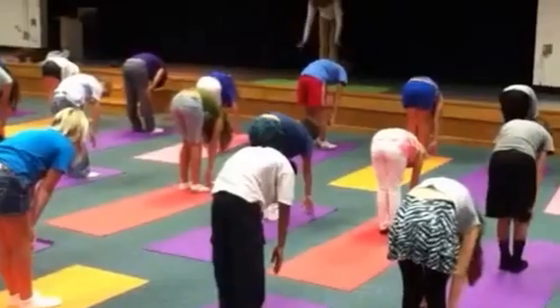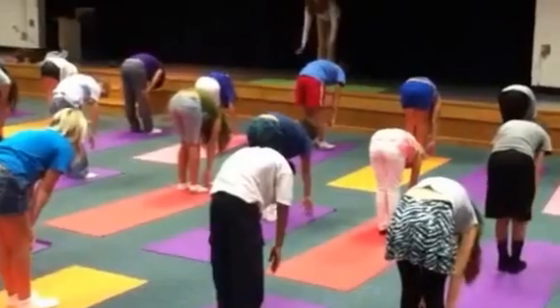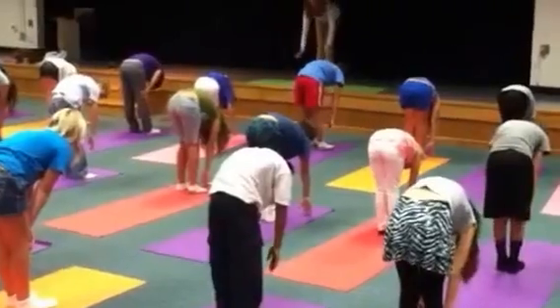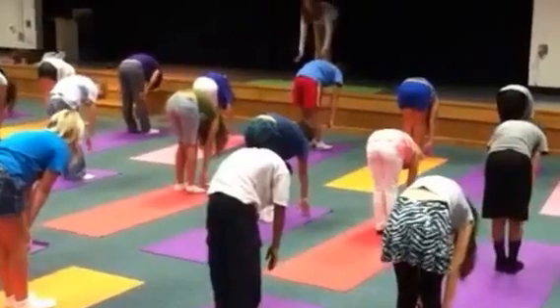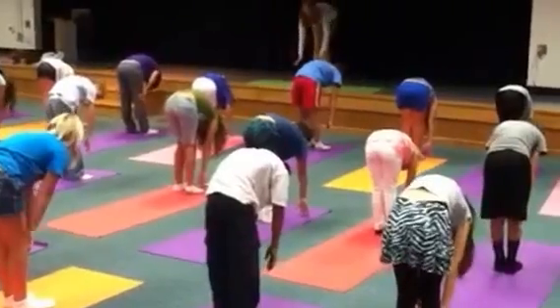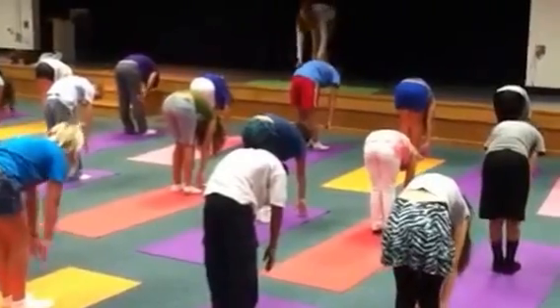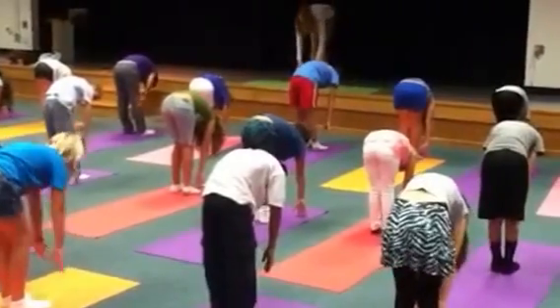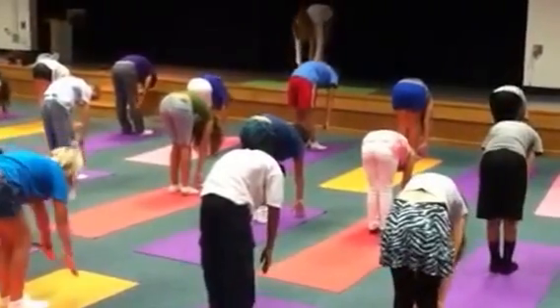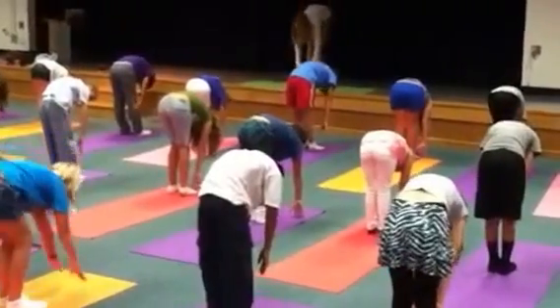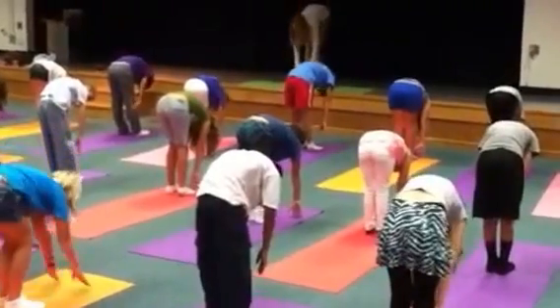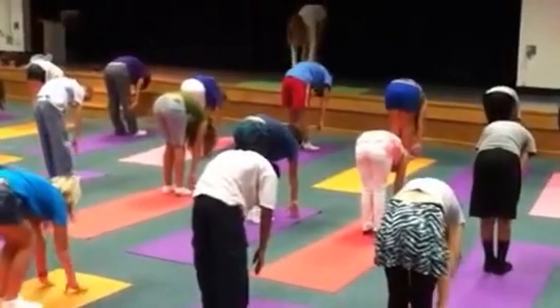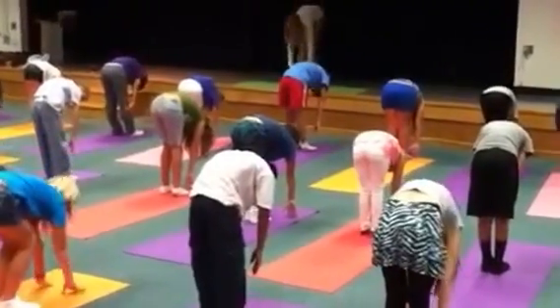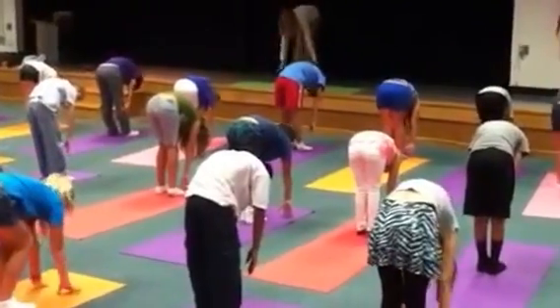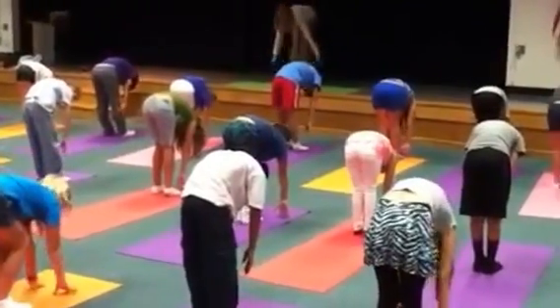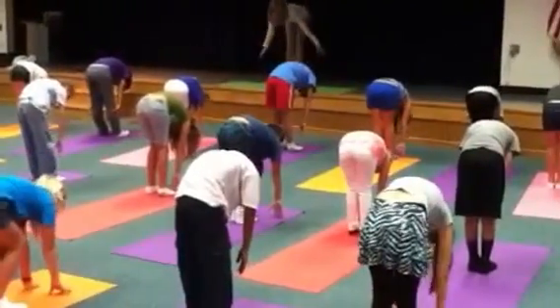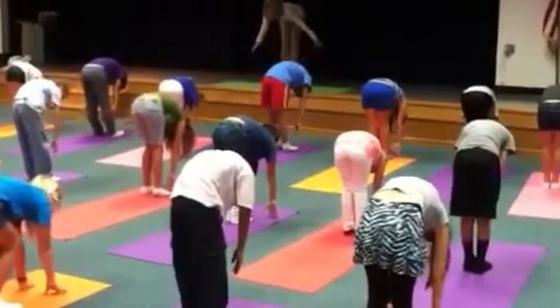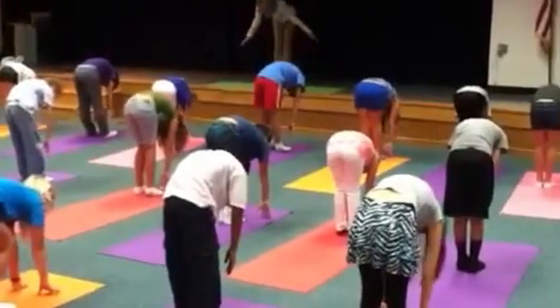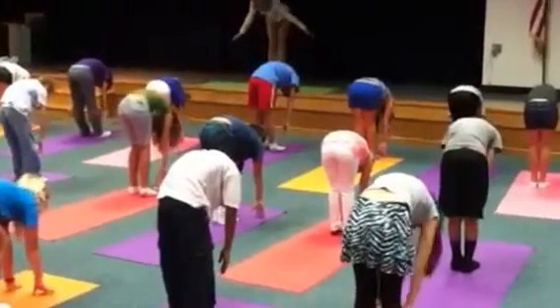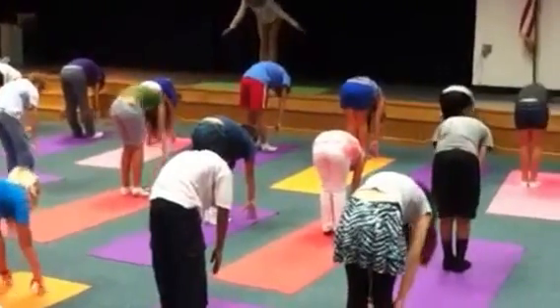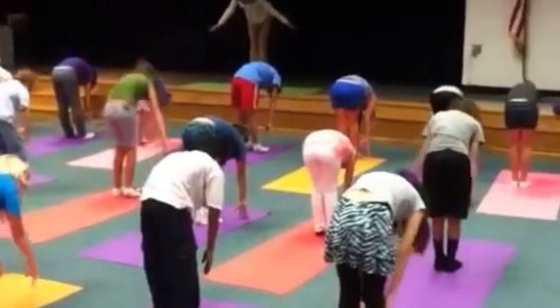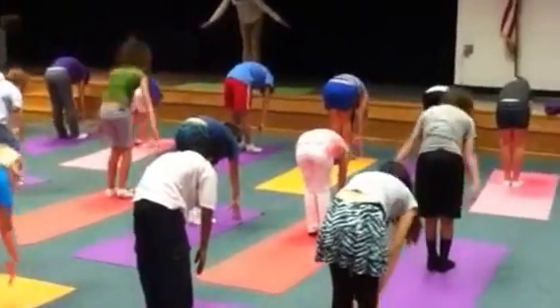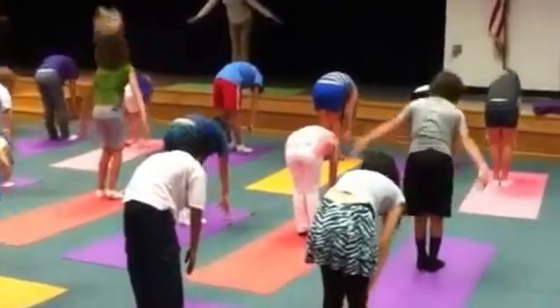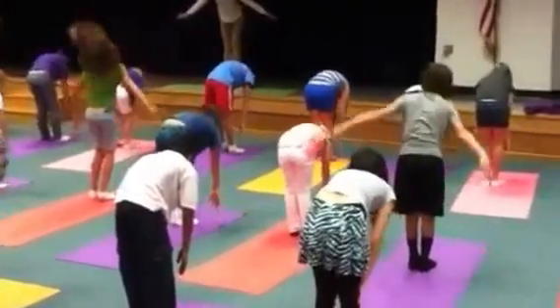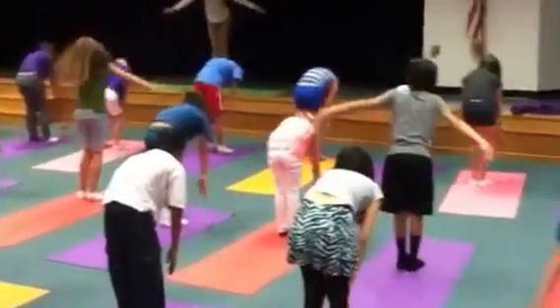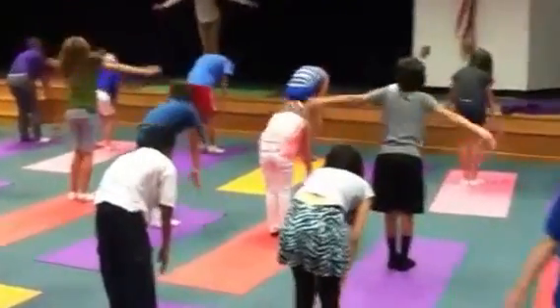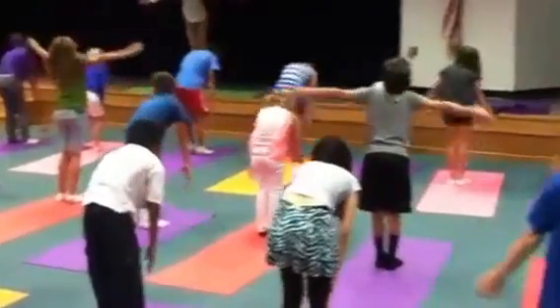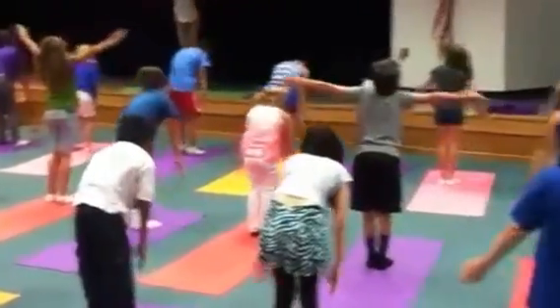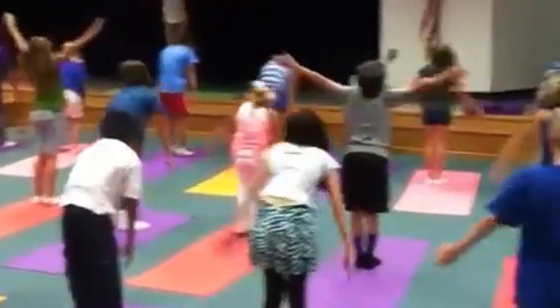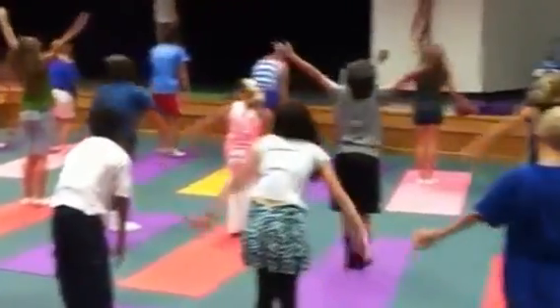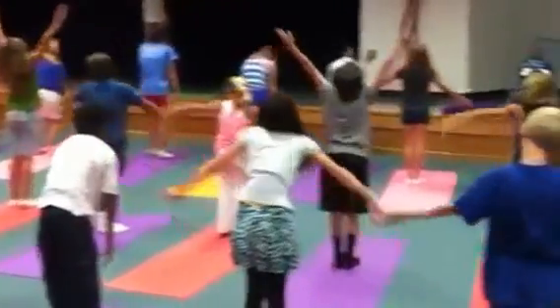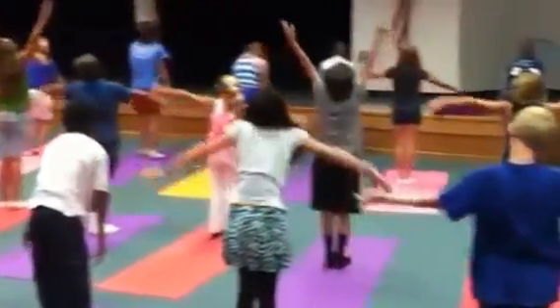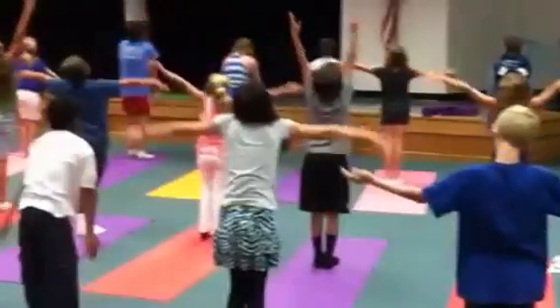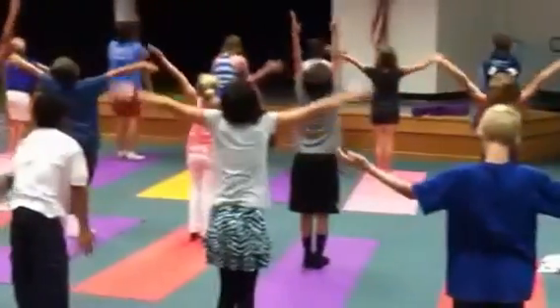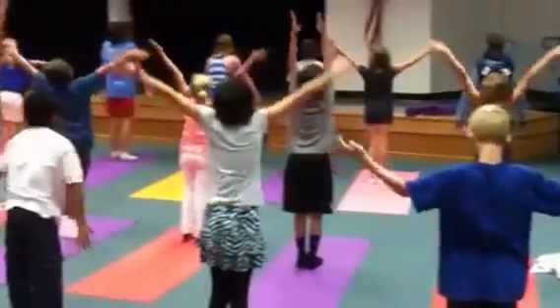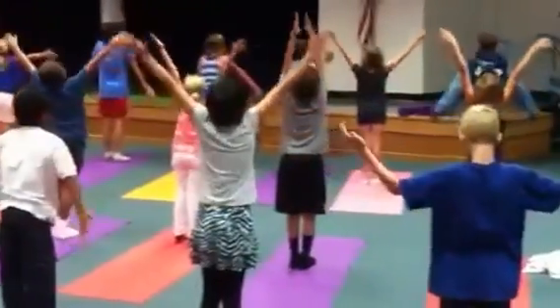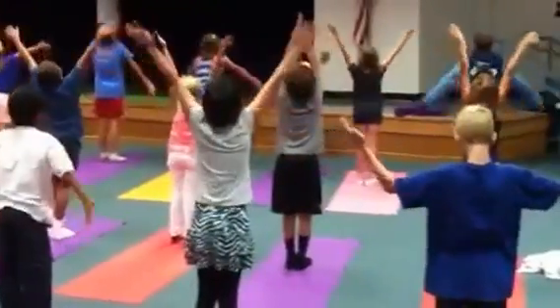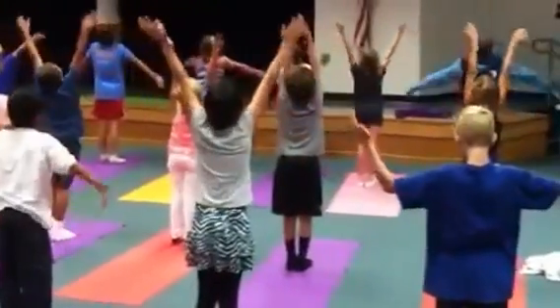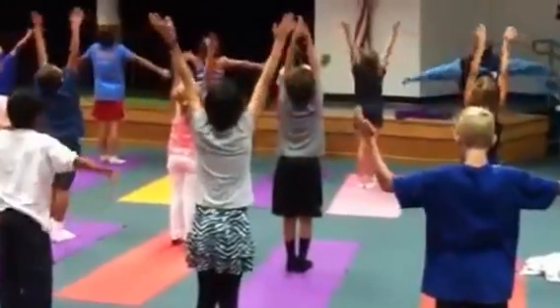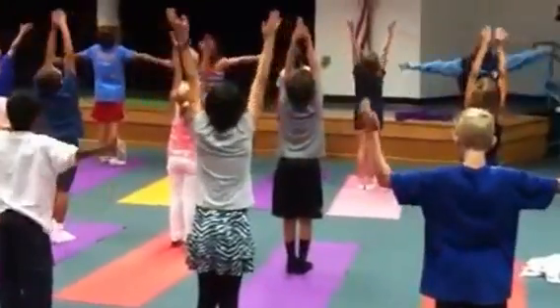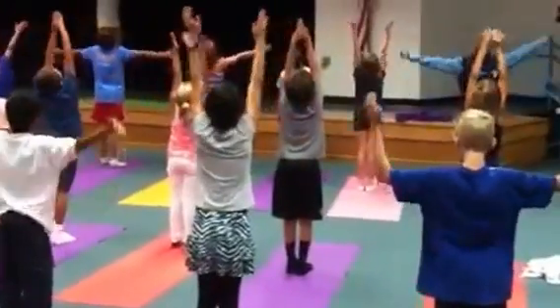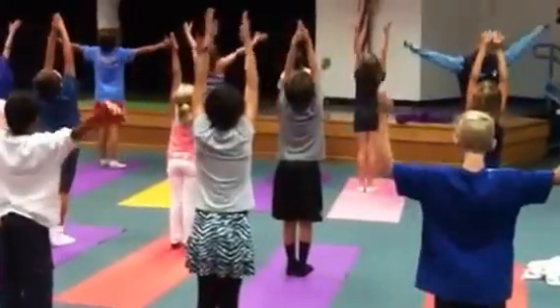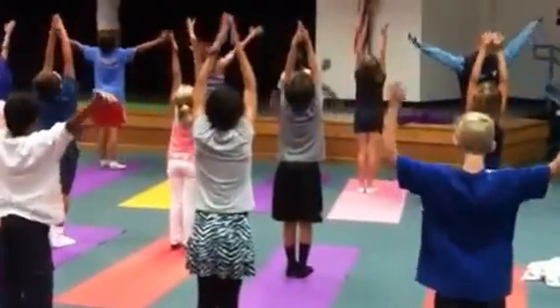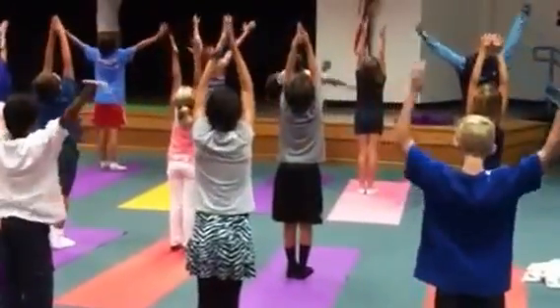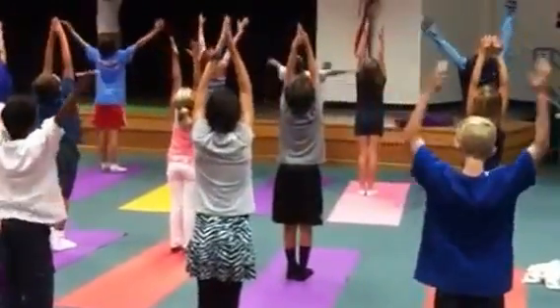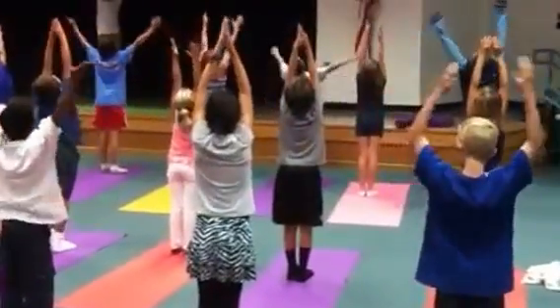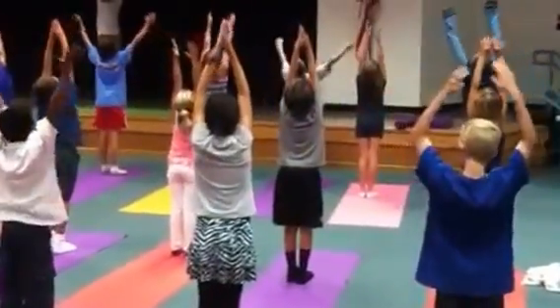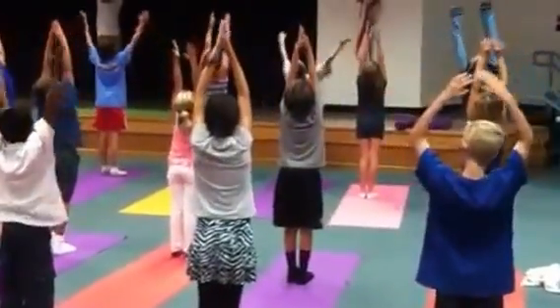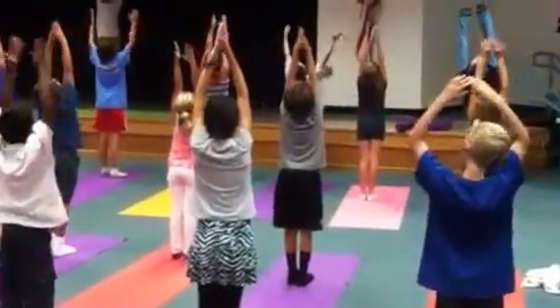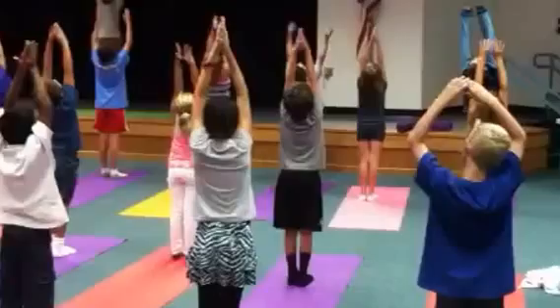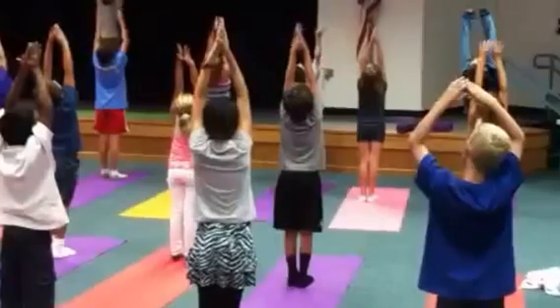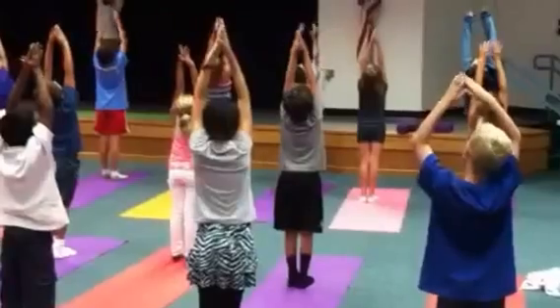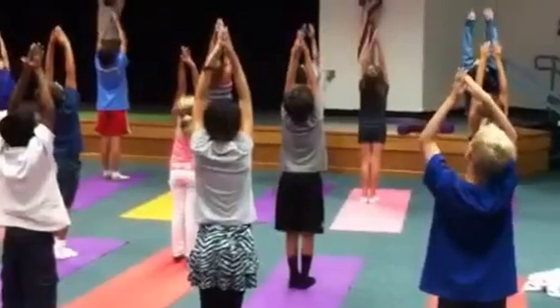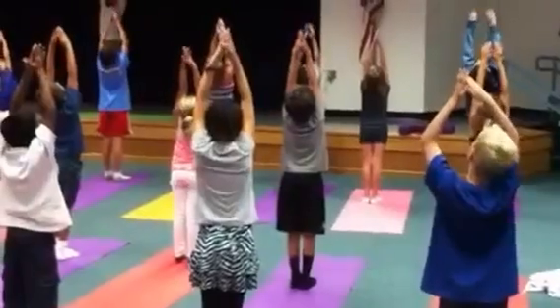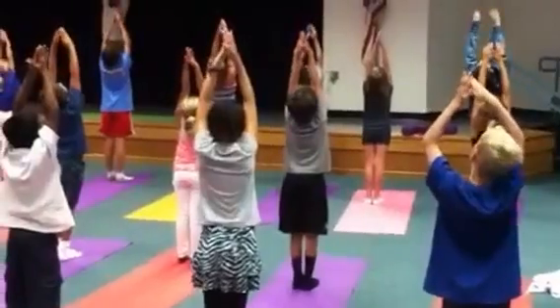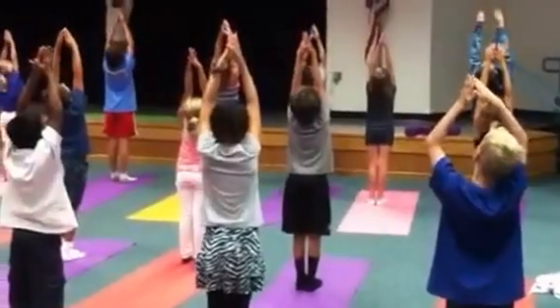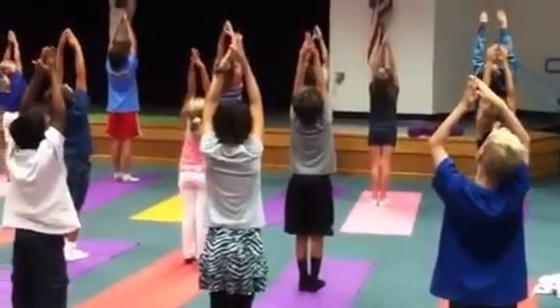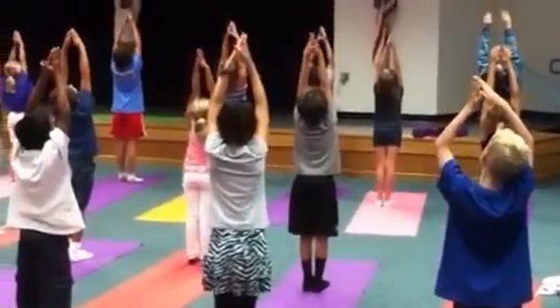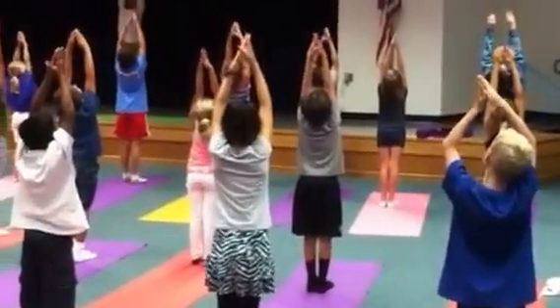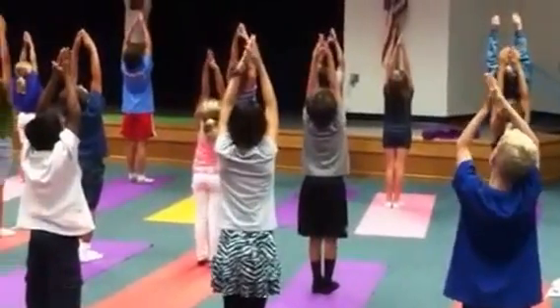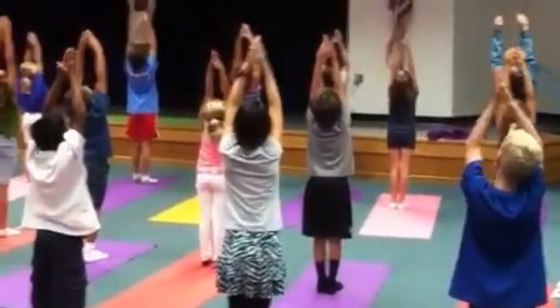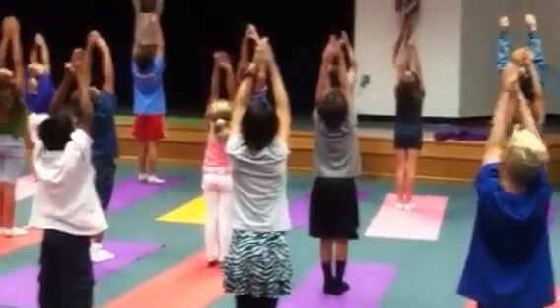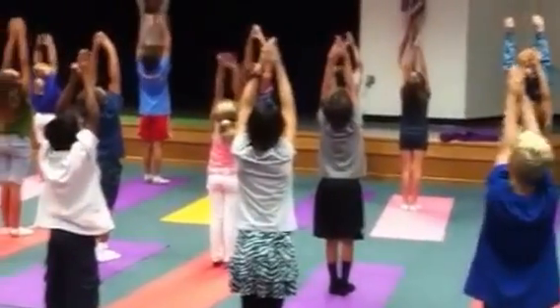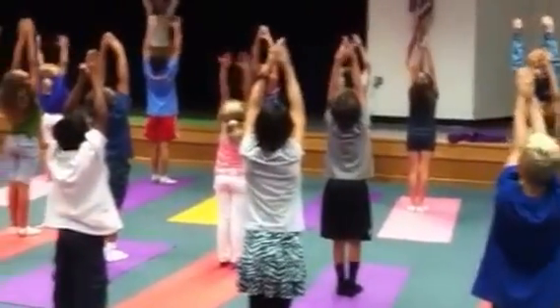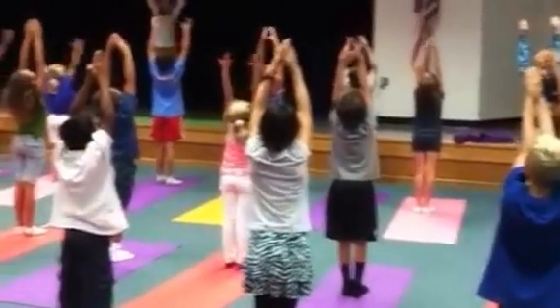Nice and easy. Inhale, coming all the way up. Stretch, stretch, stretch, look at your fingertips. And exhale, back to mountain.